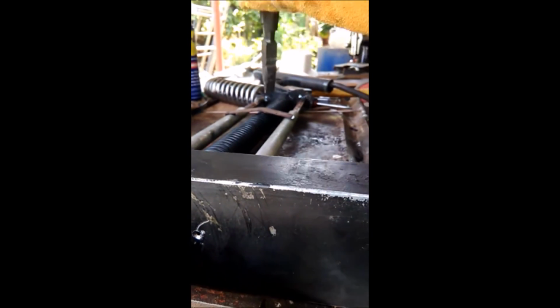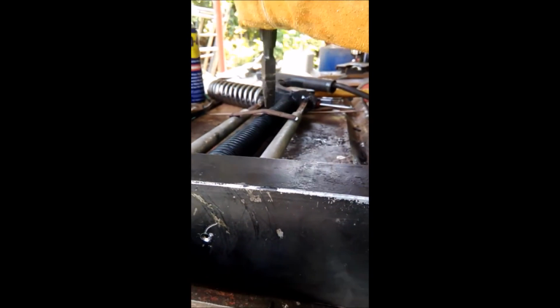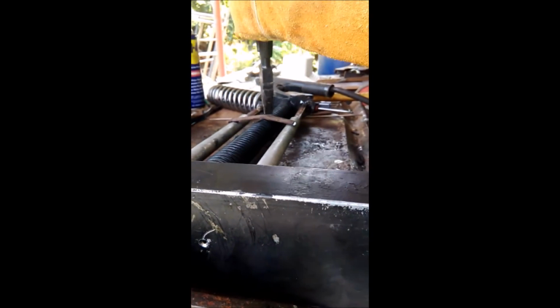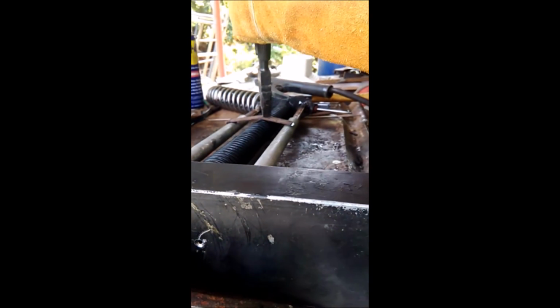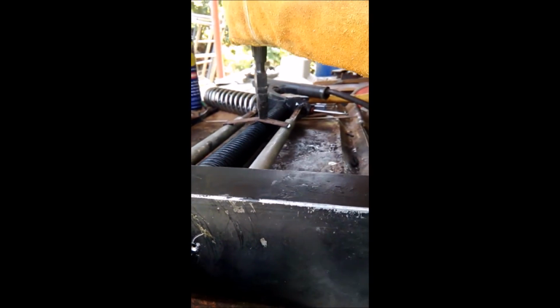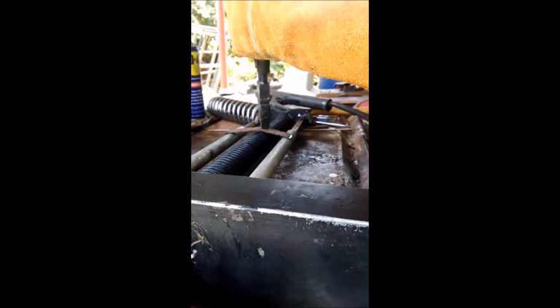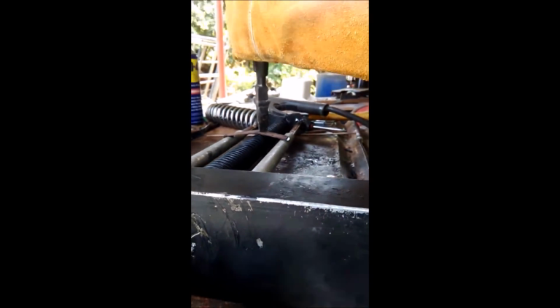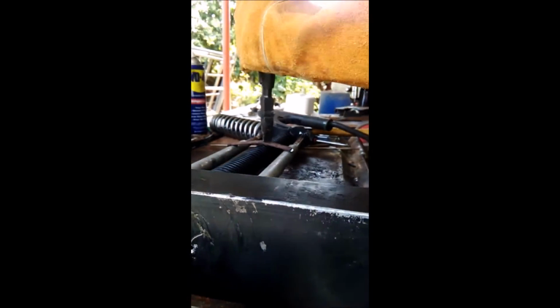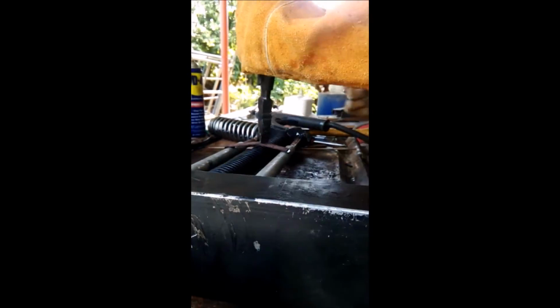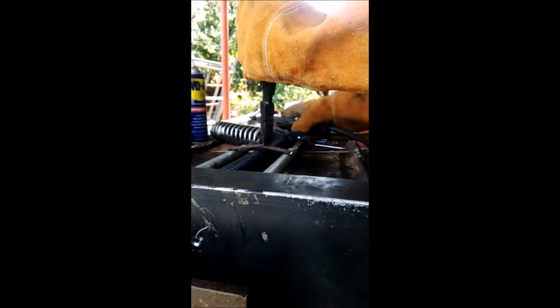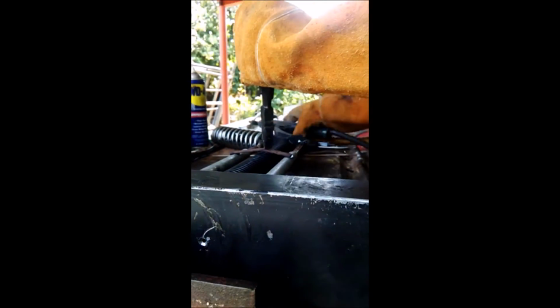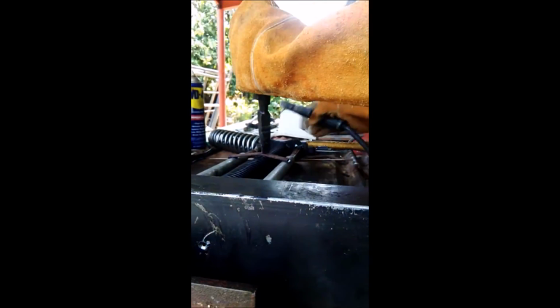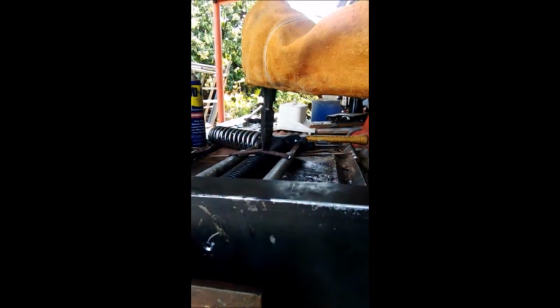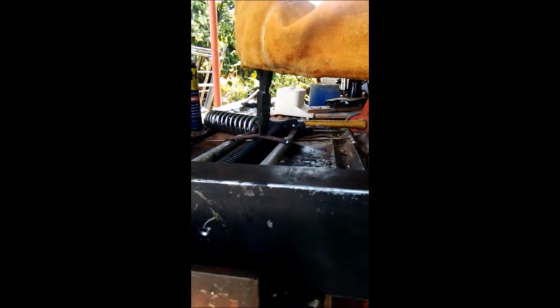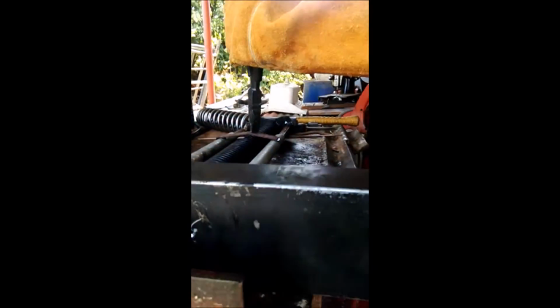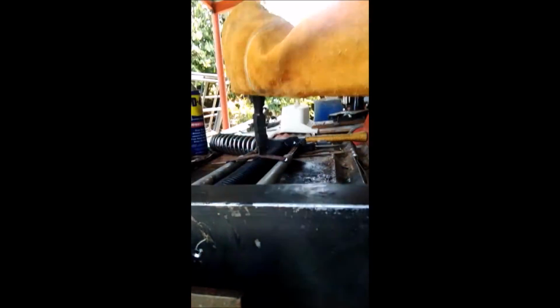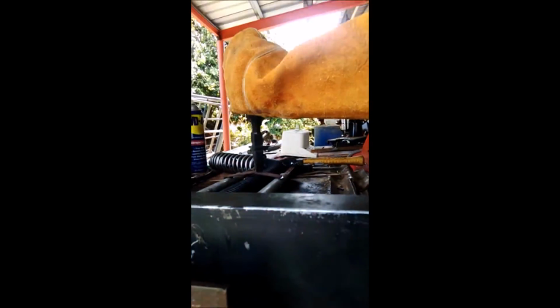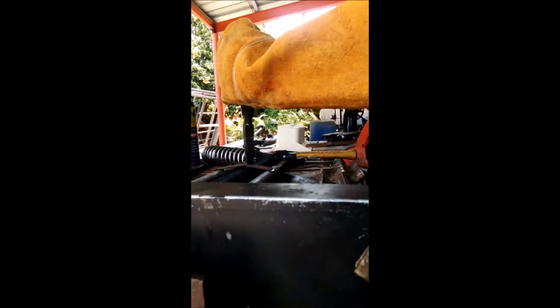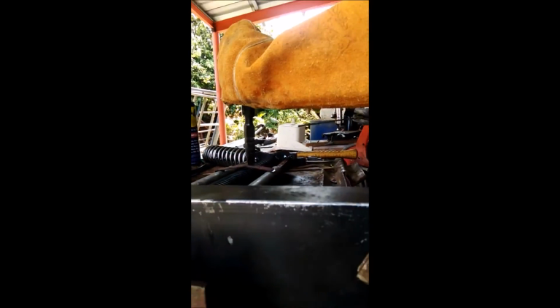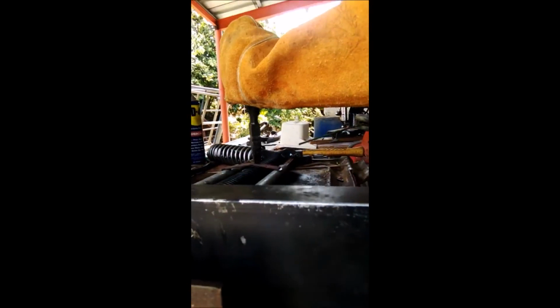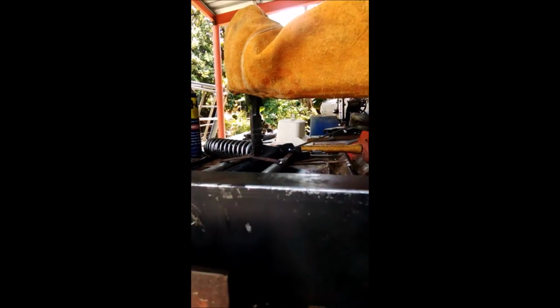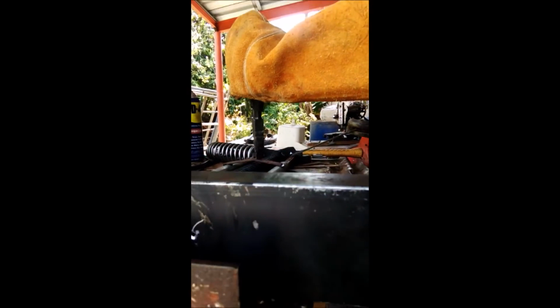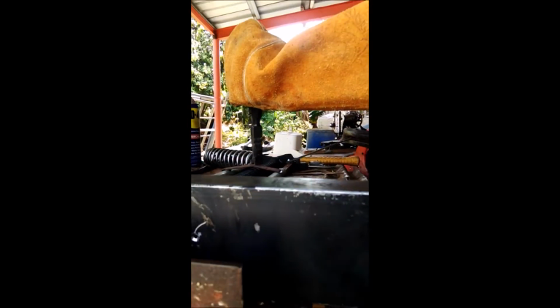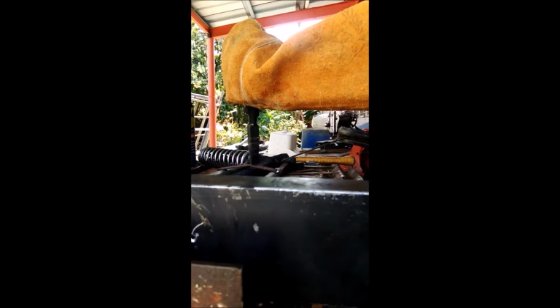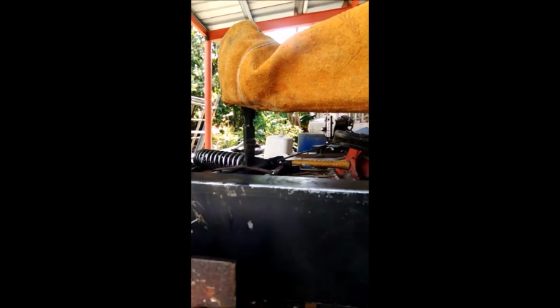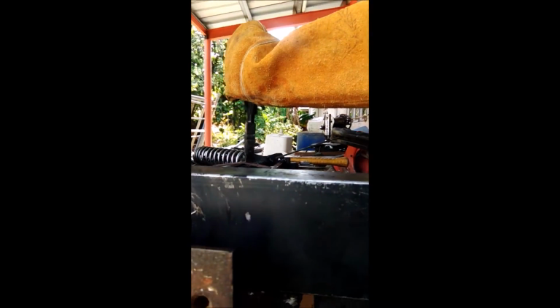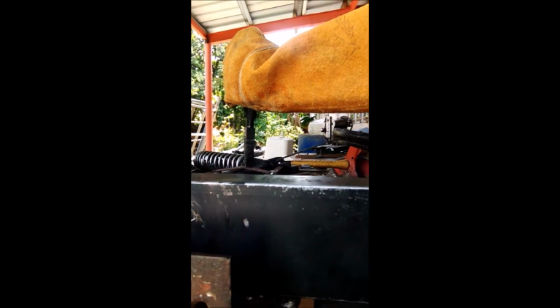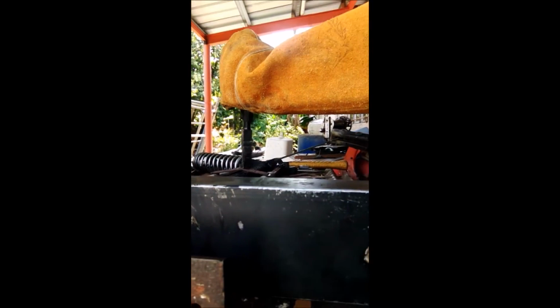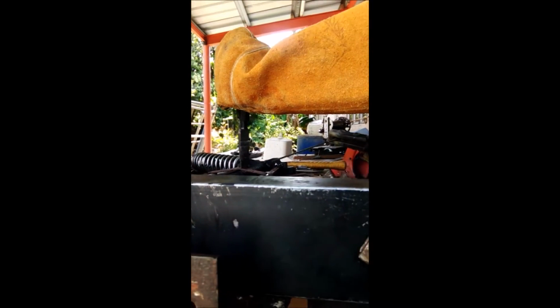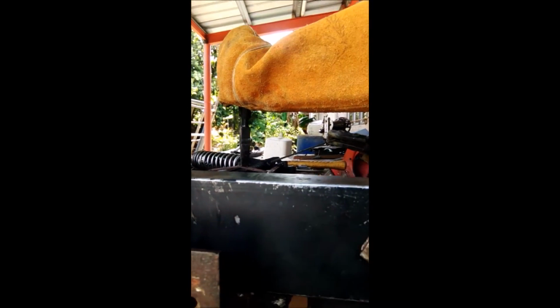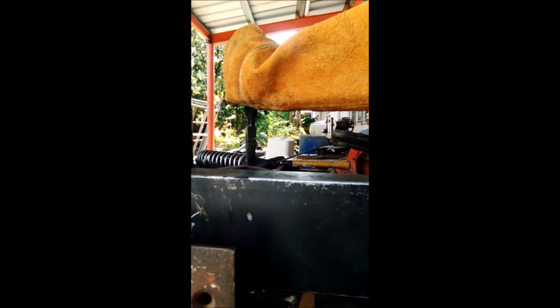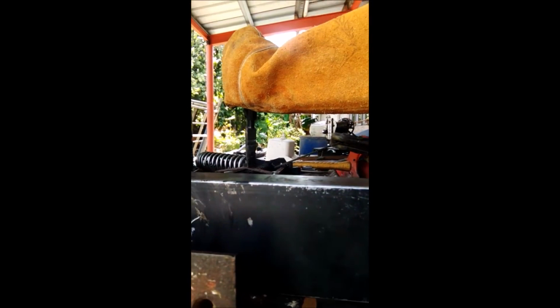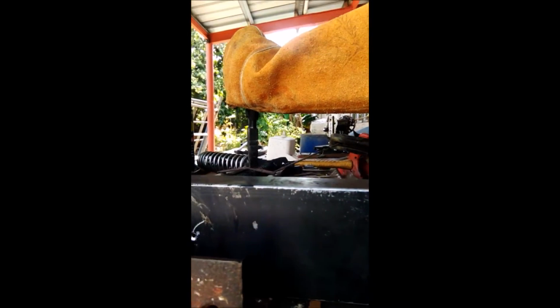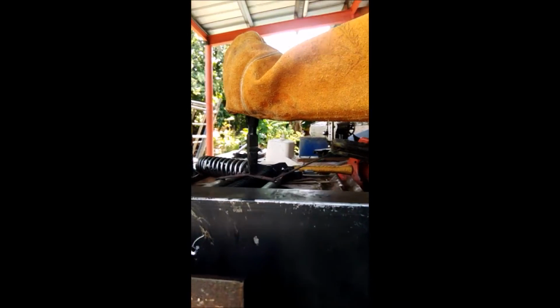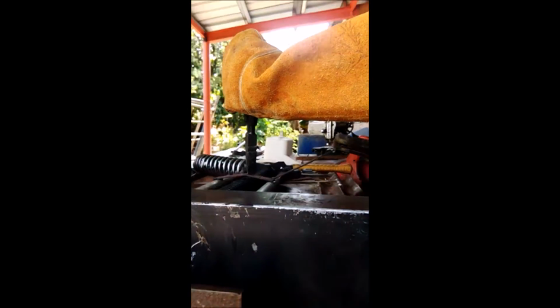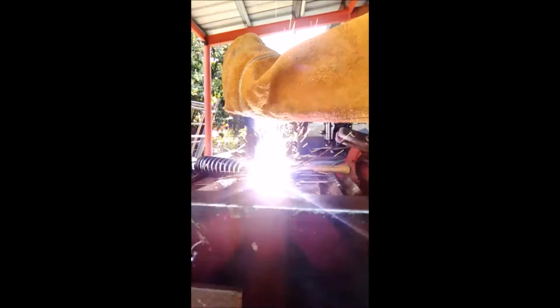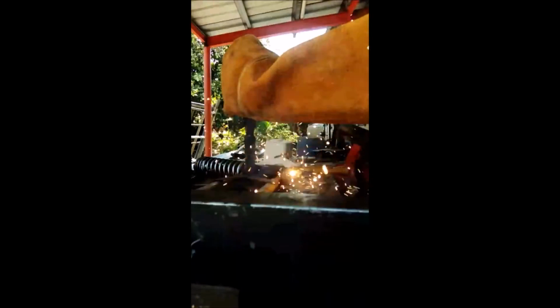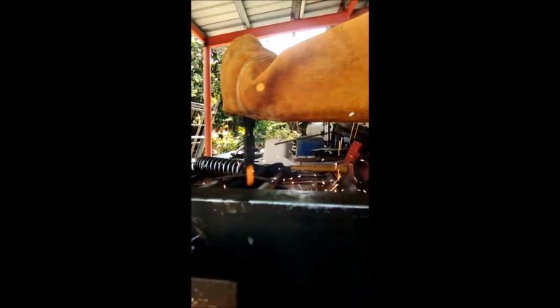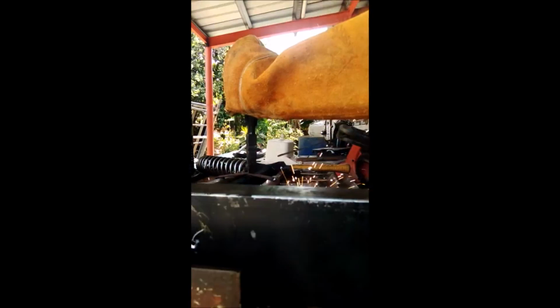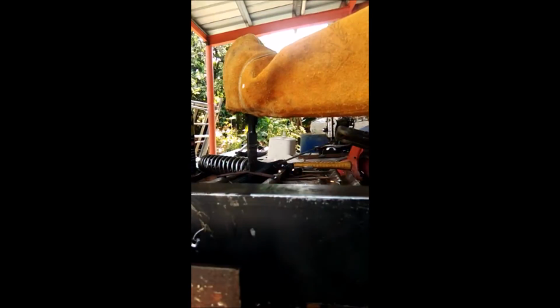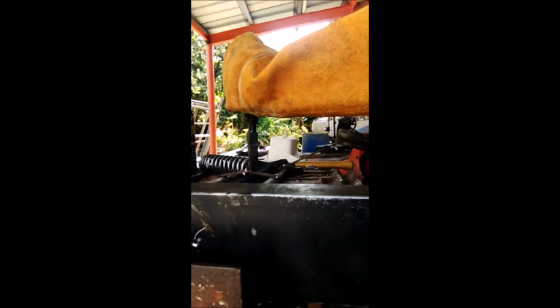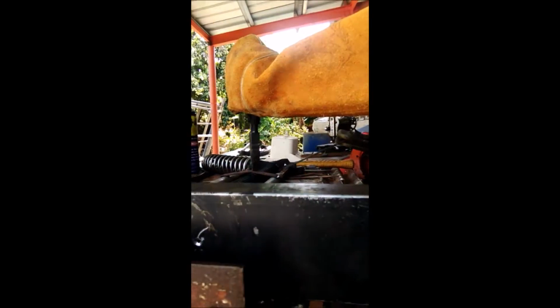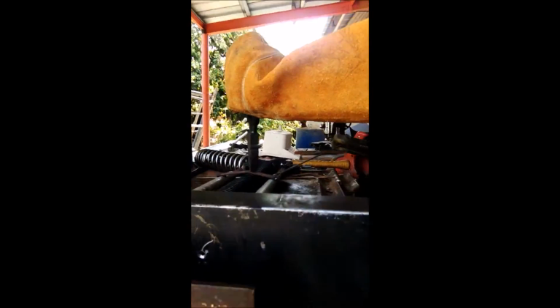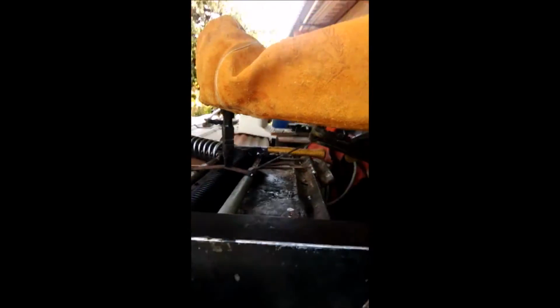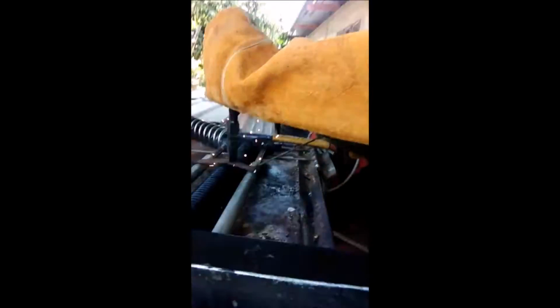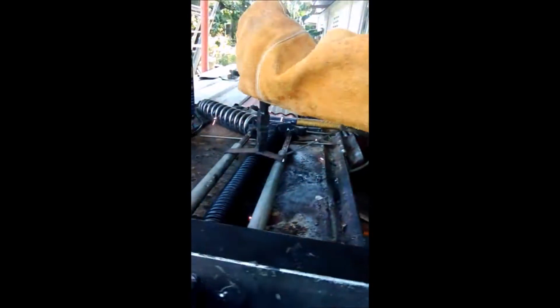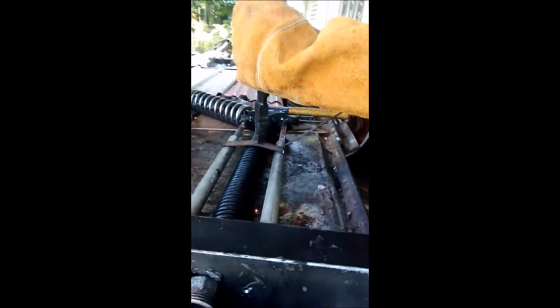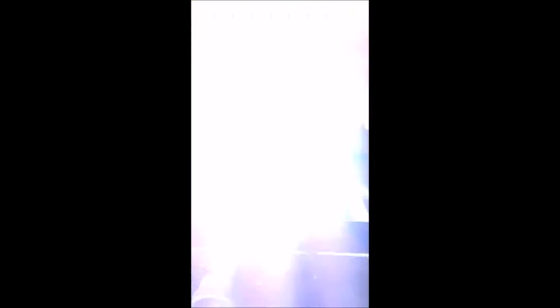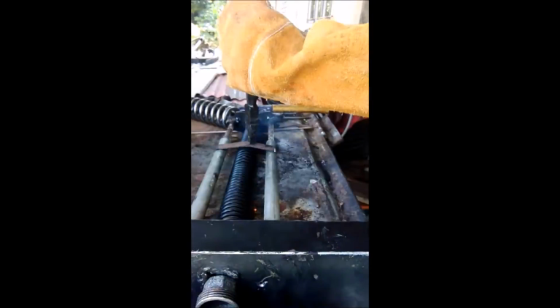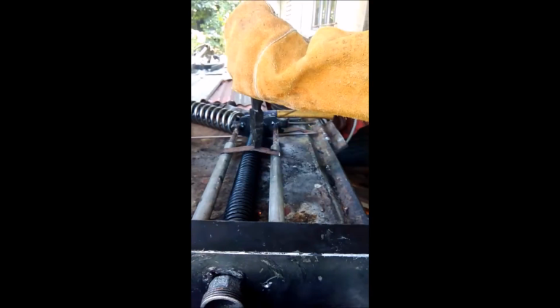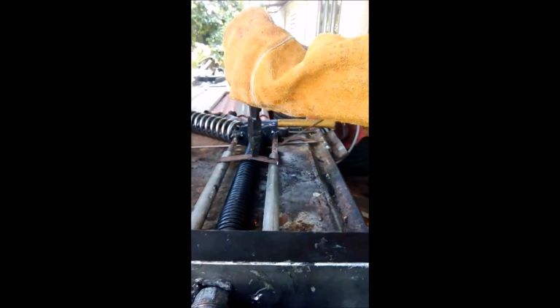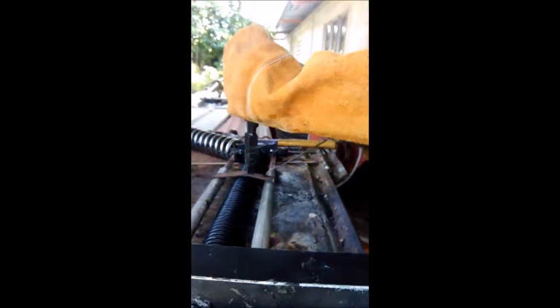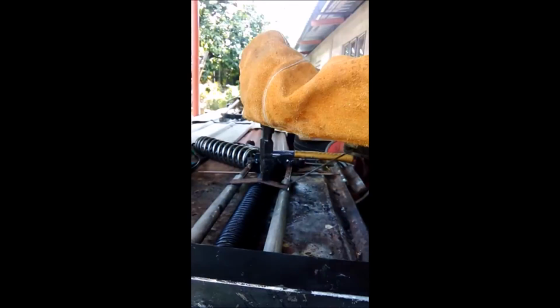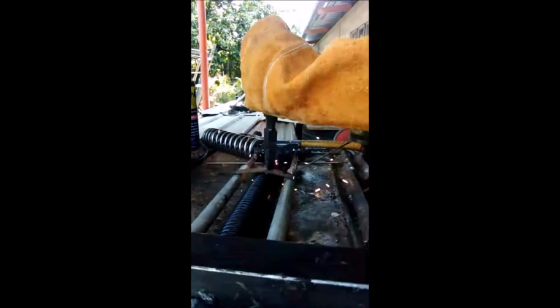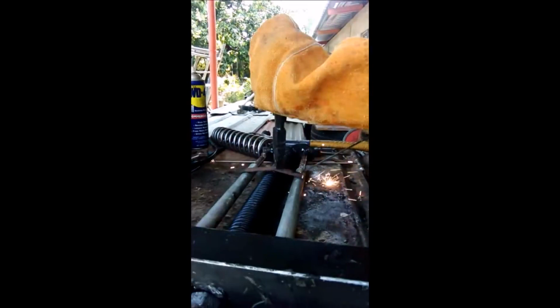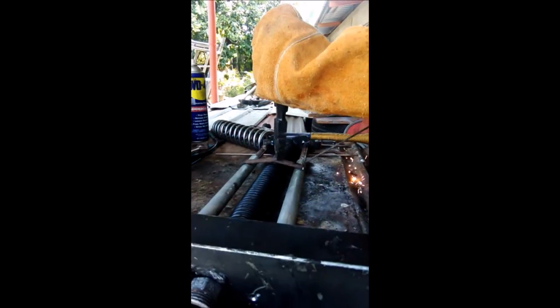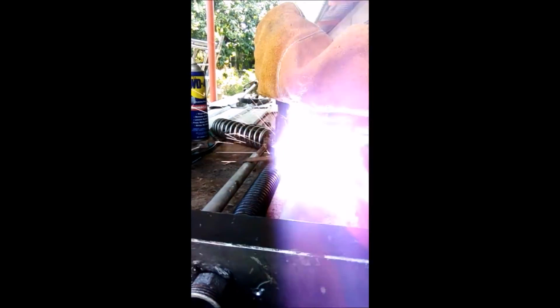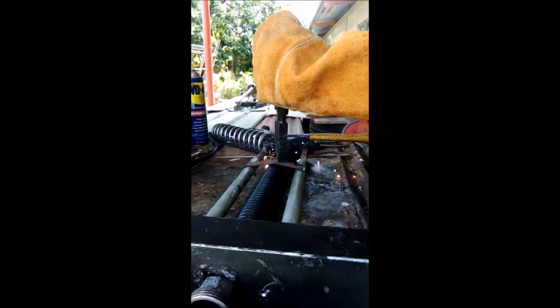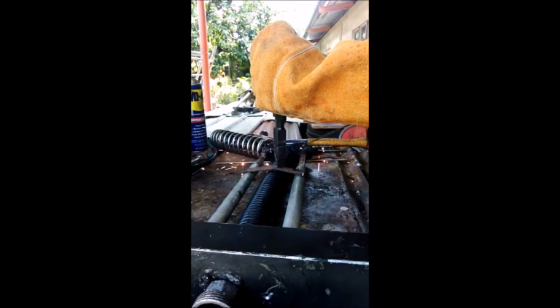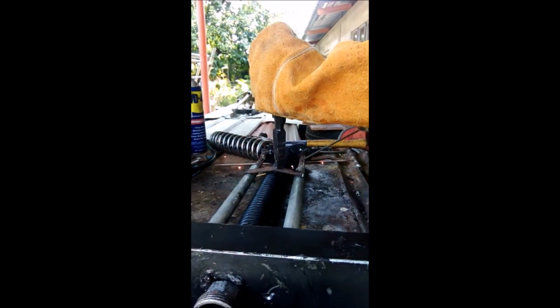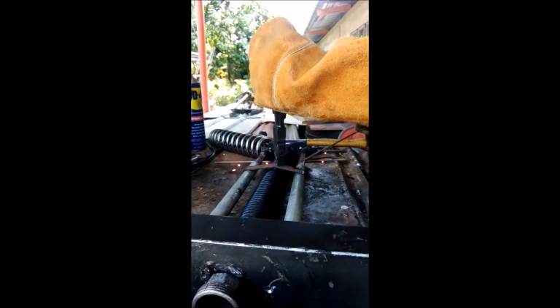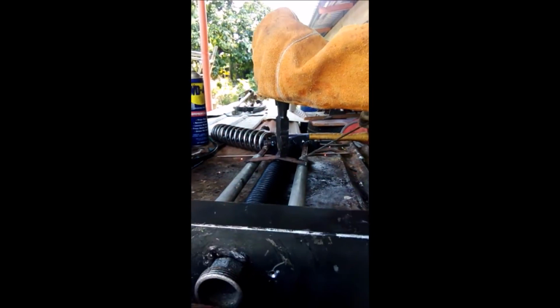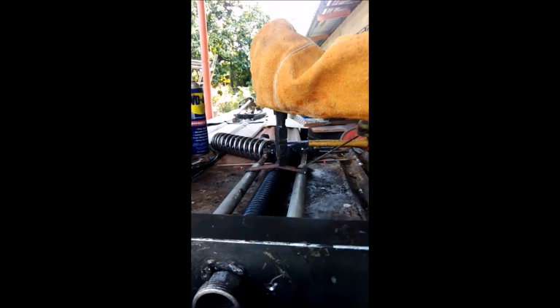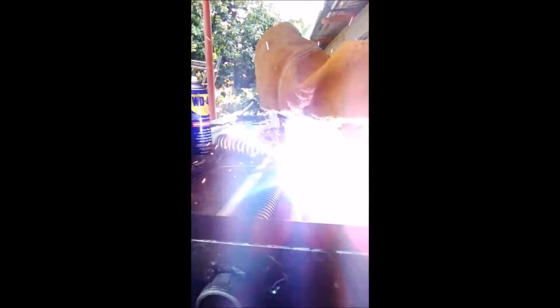A piece of metal is bent and welded onto the two sleeves to stop it from bending. This gives it extra strength.